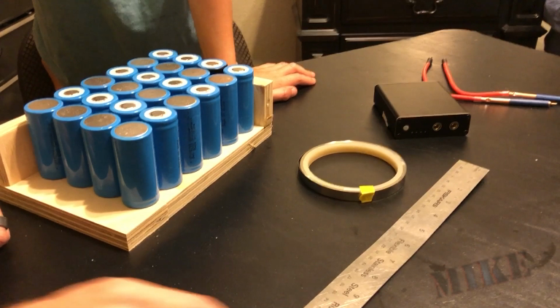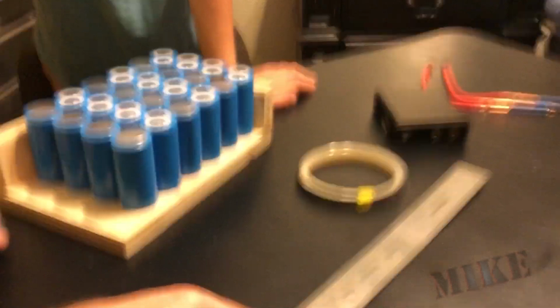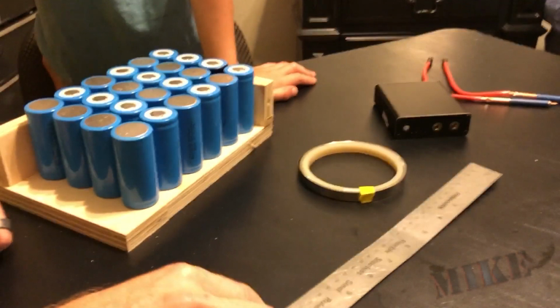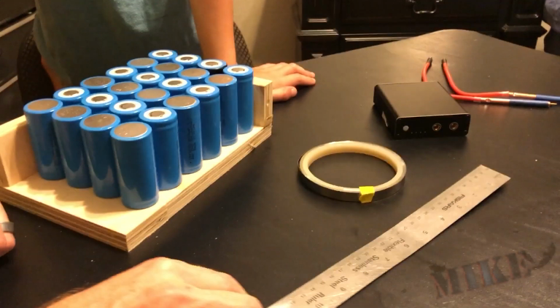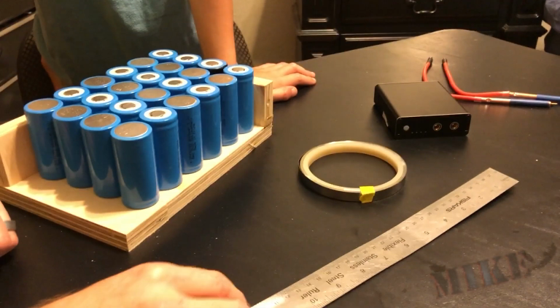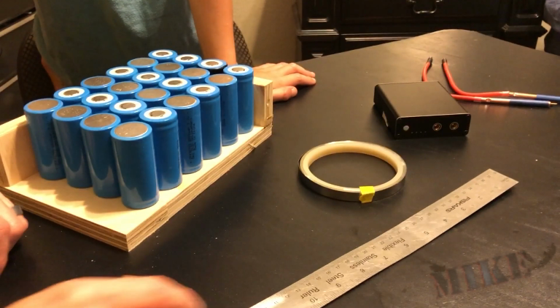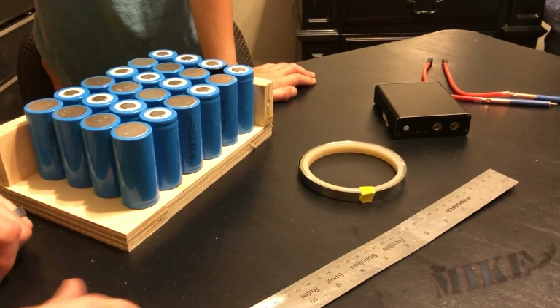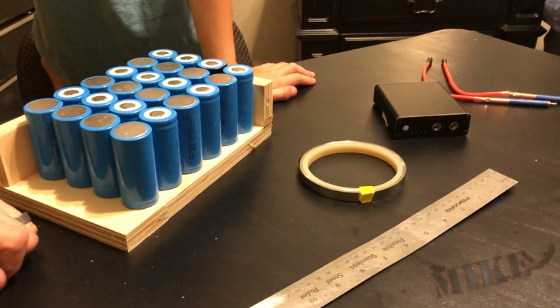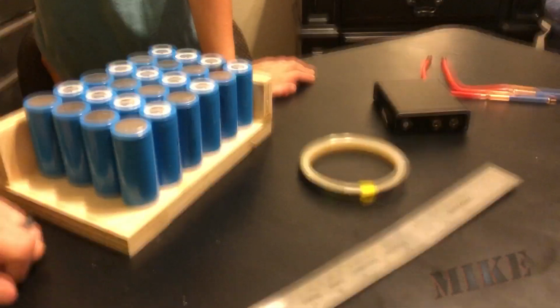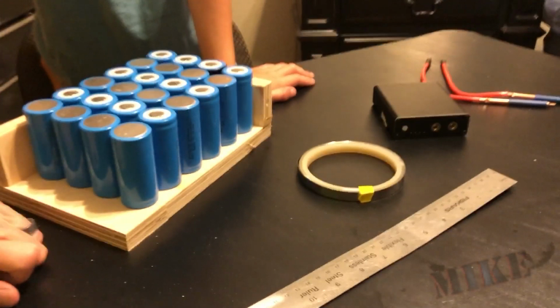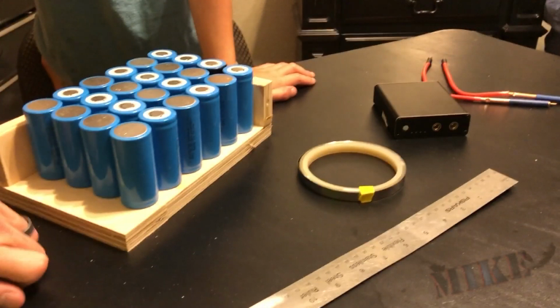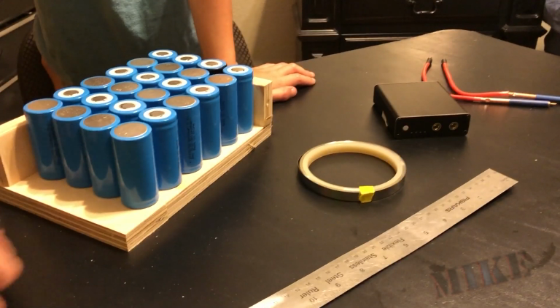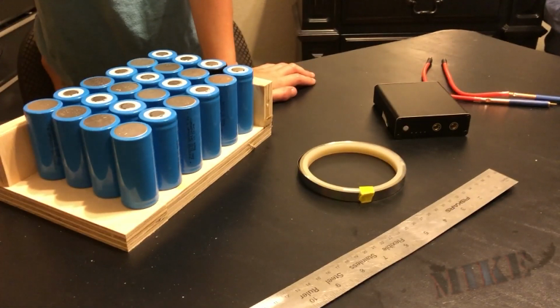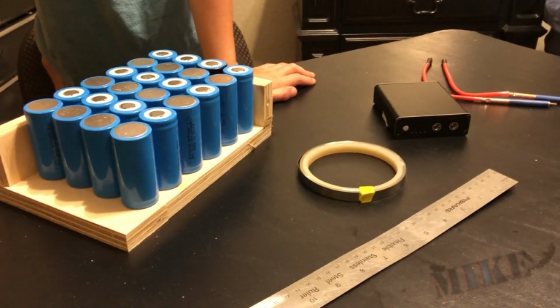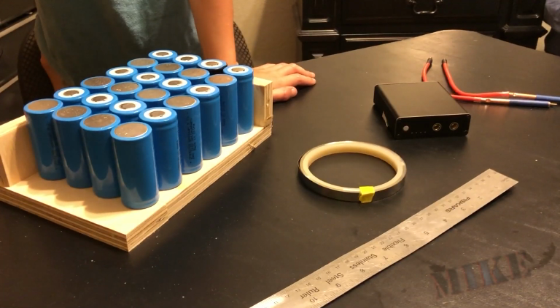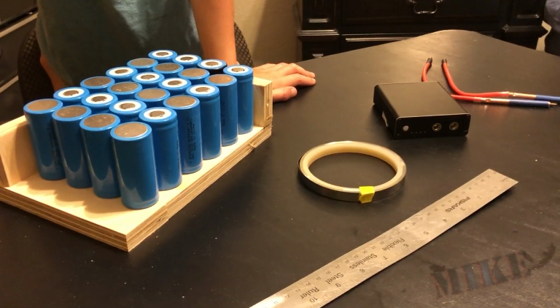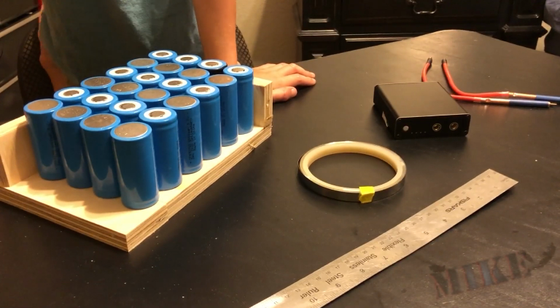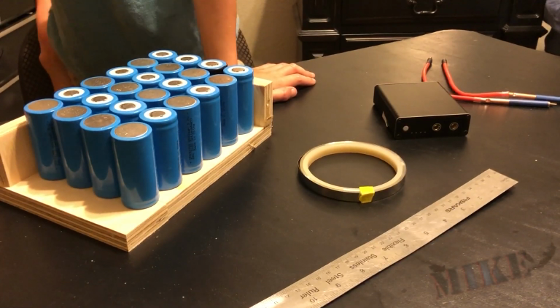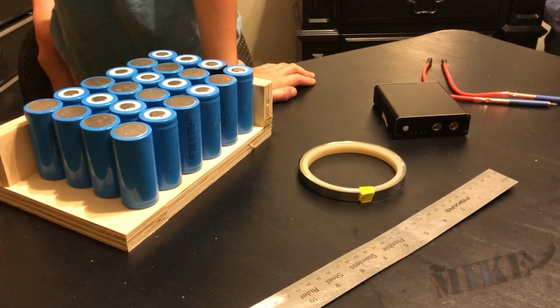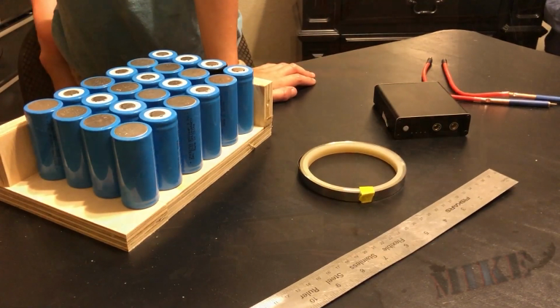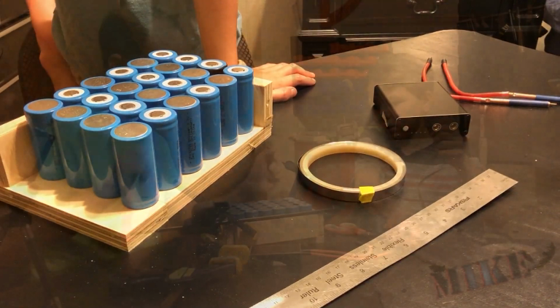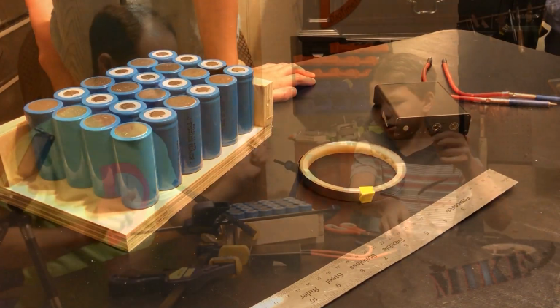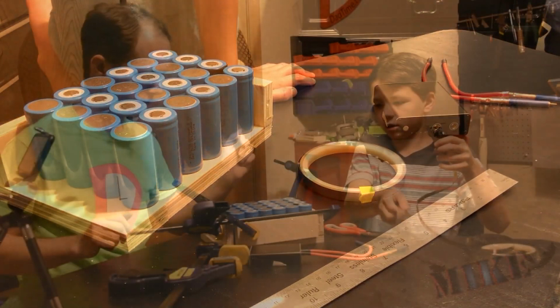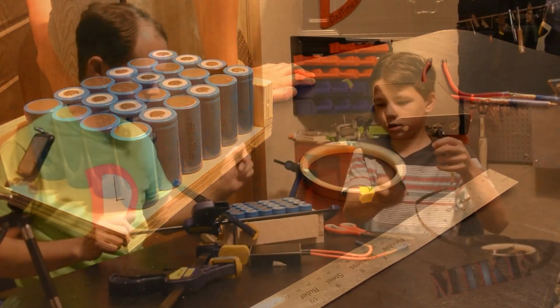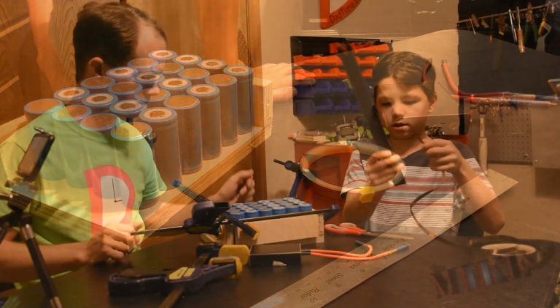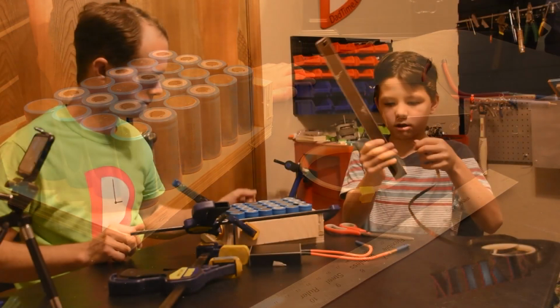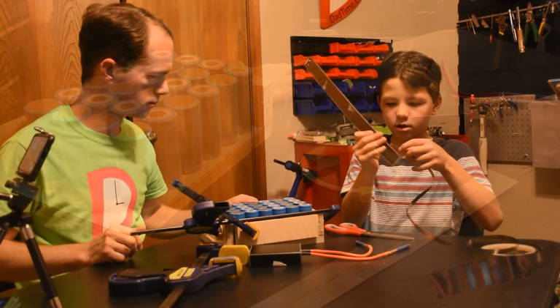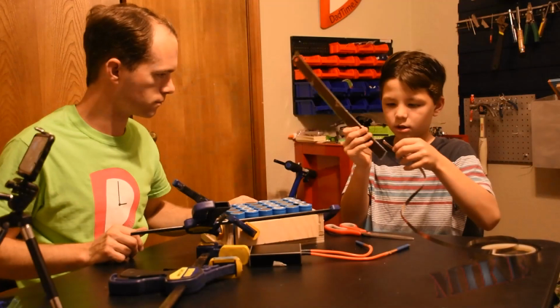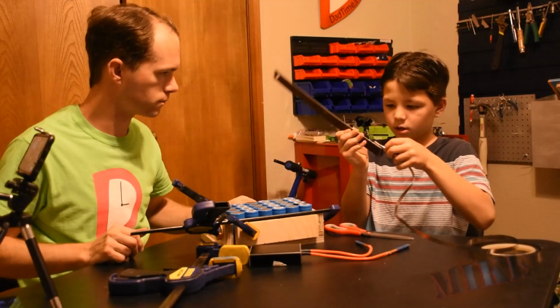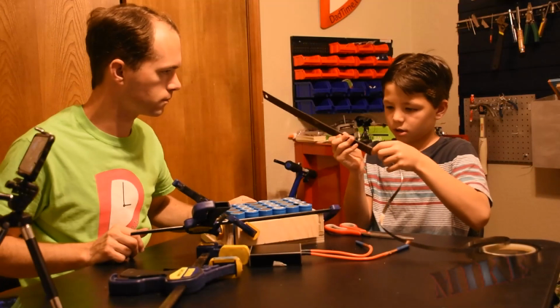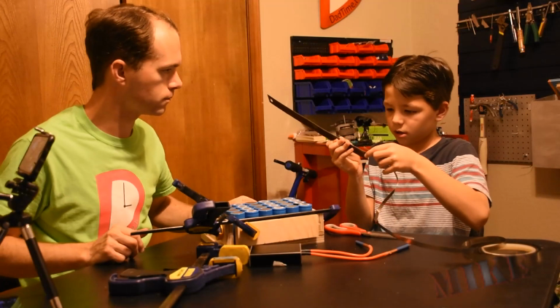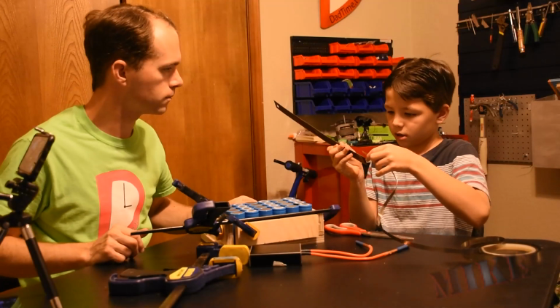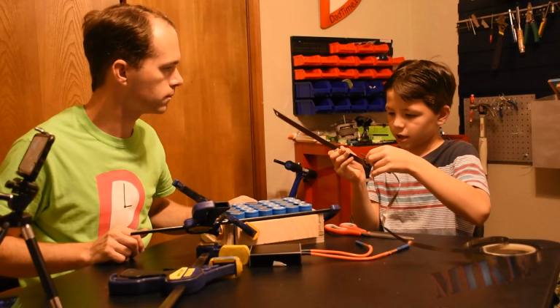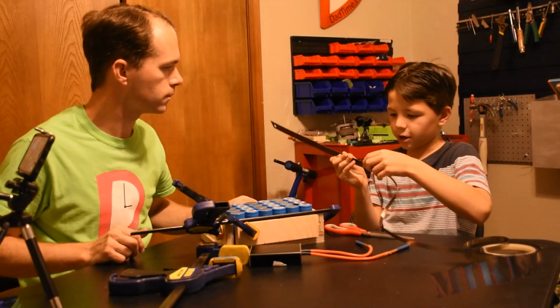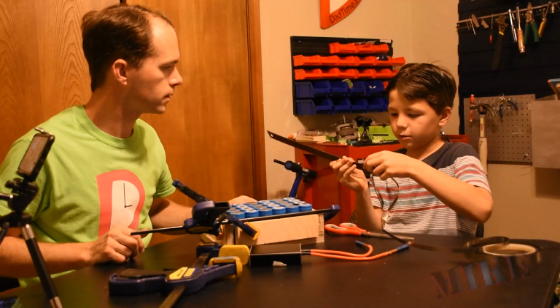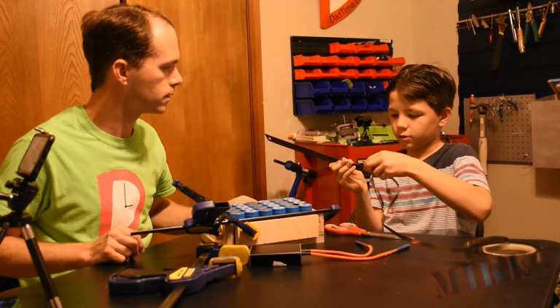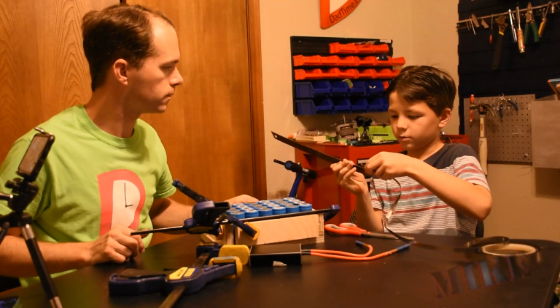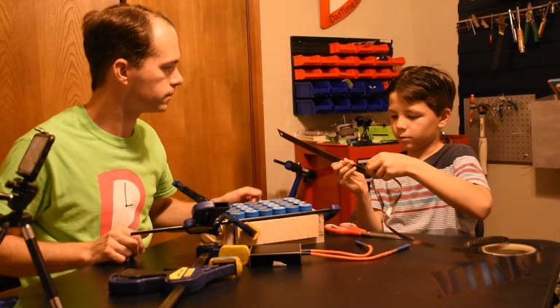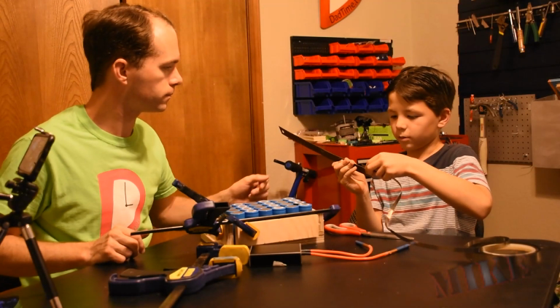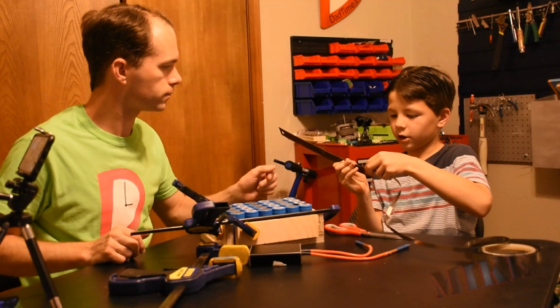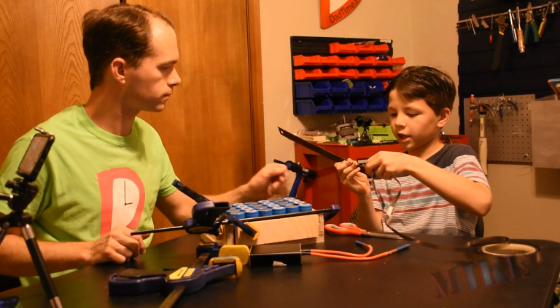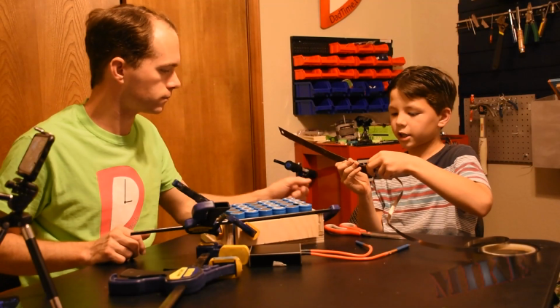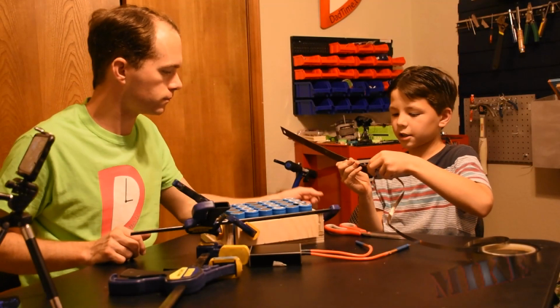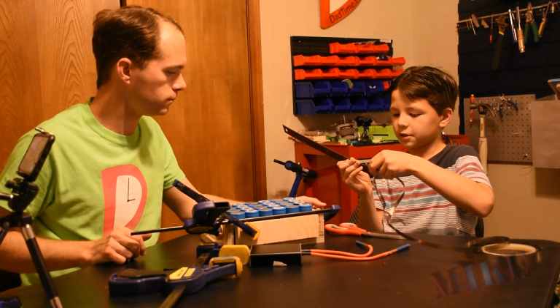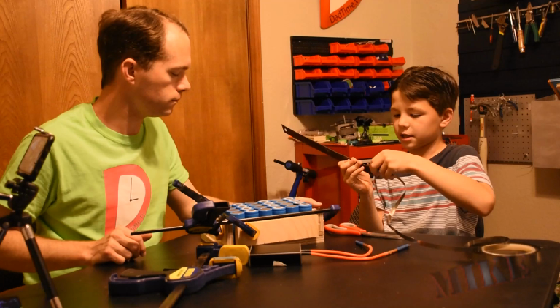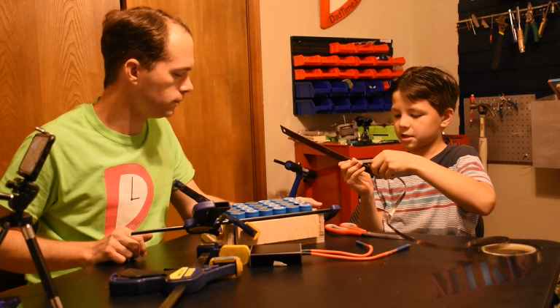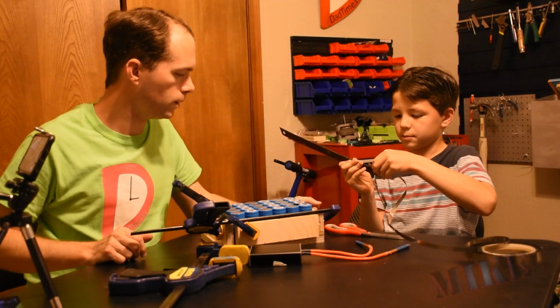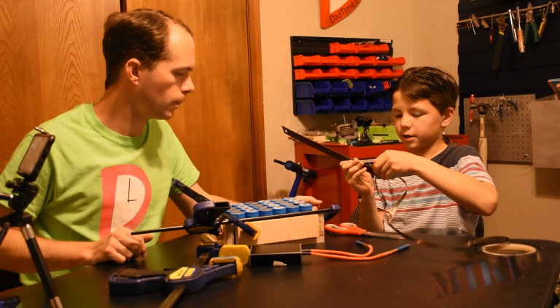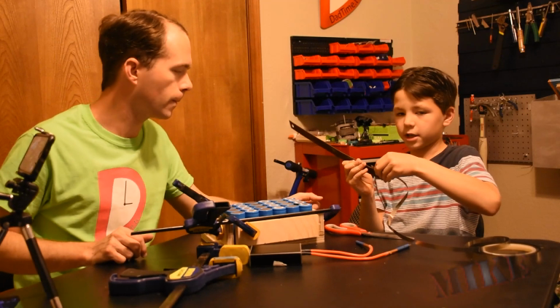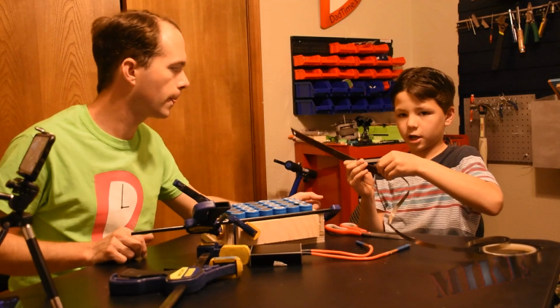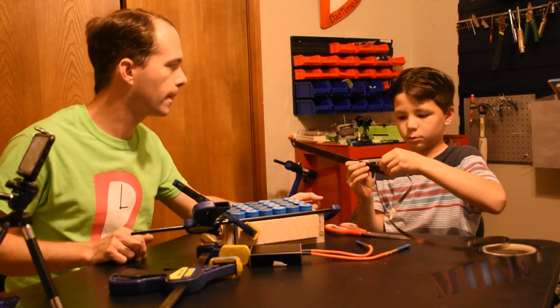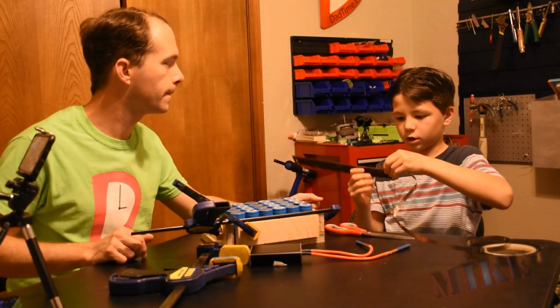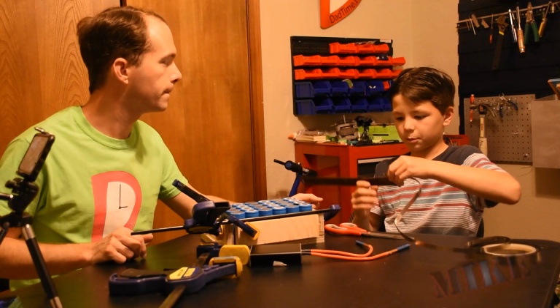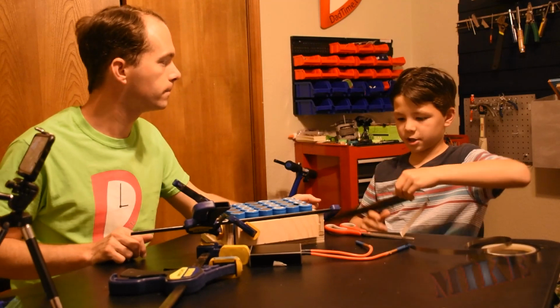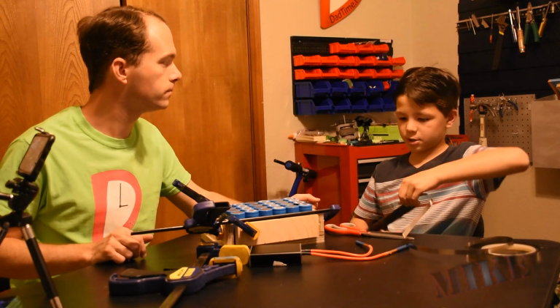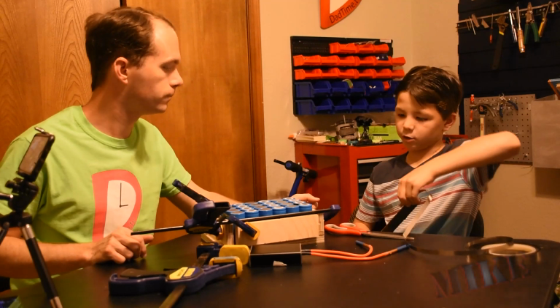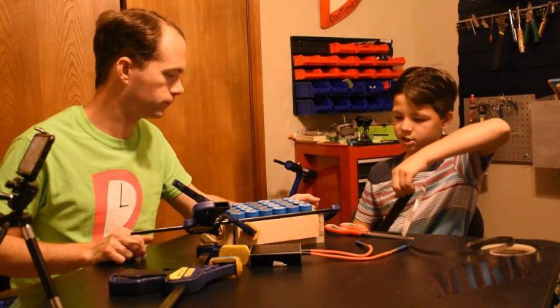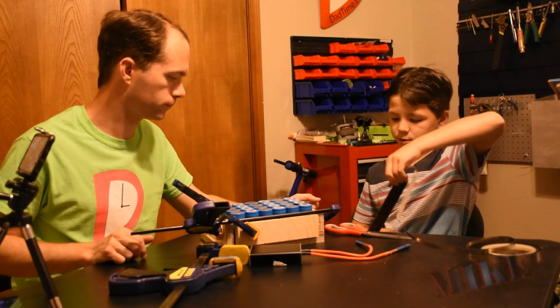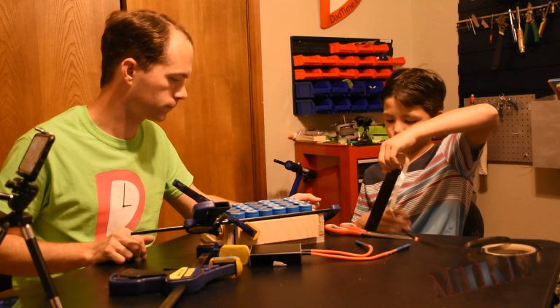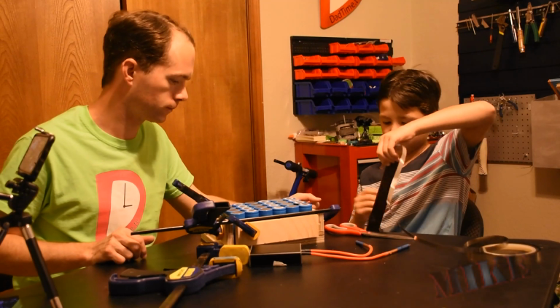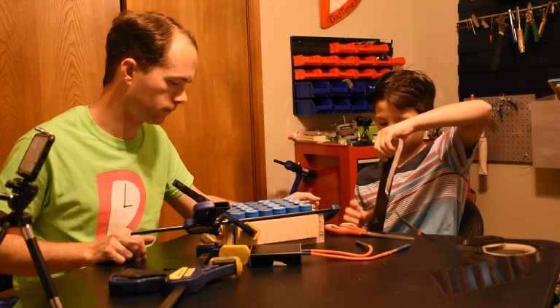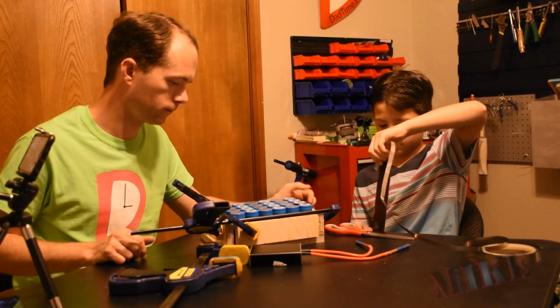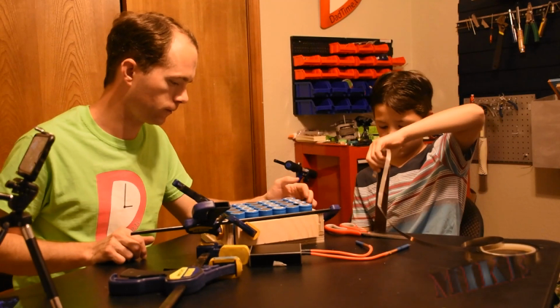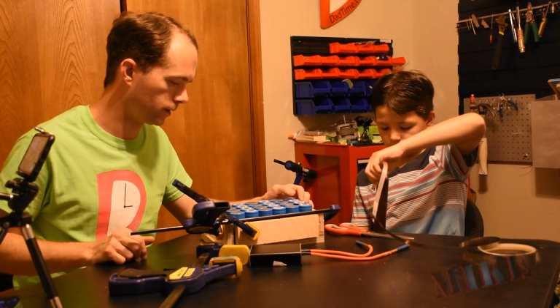Five by seven and a half. Now, while I cut this, my dad will probably explain some more stuff to you.